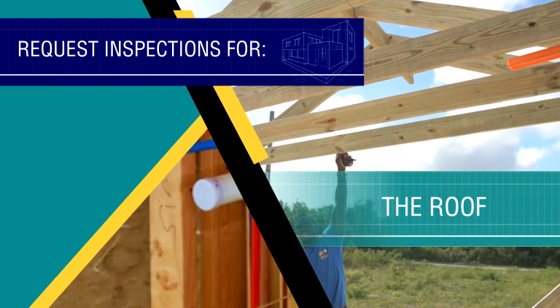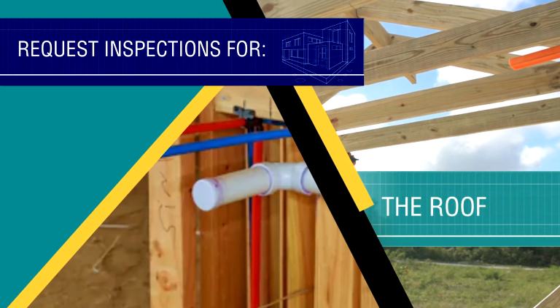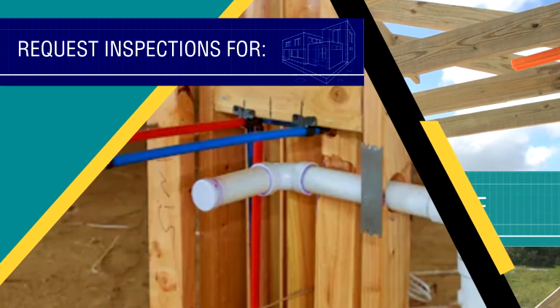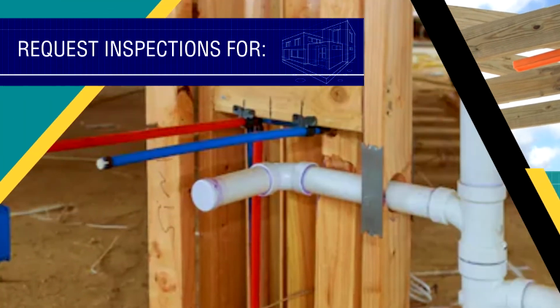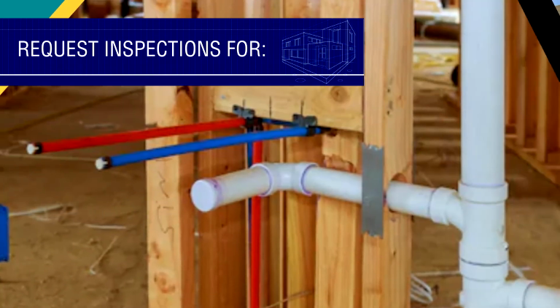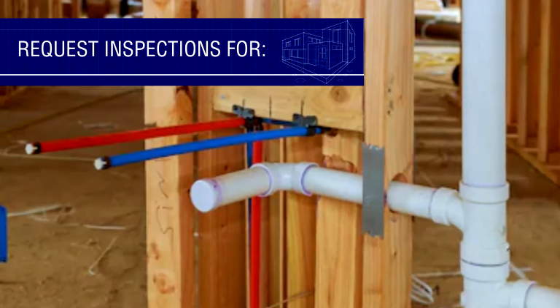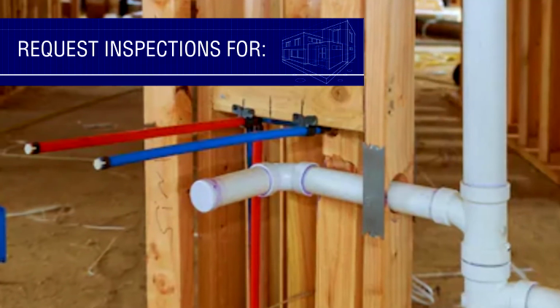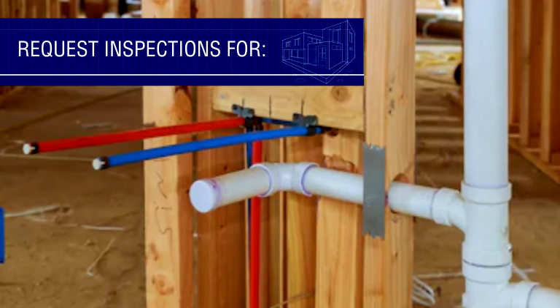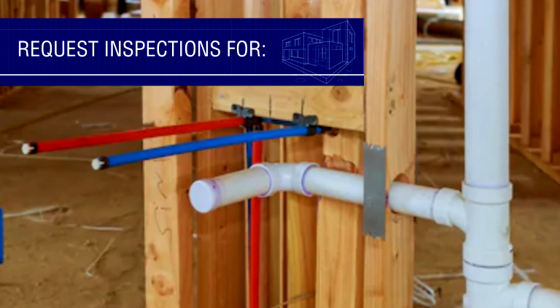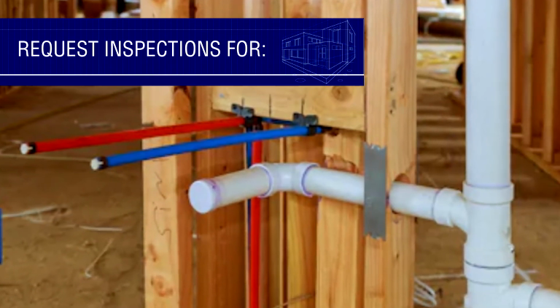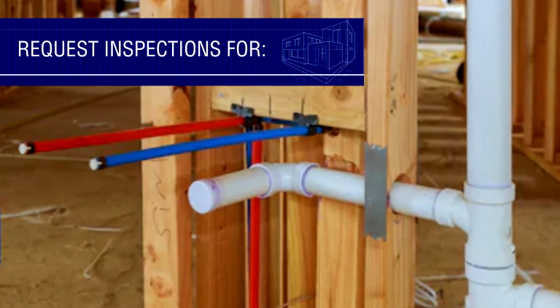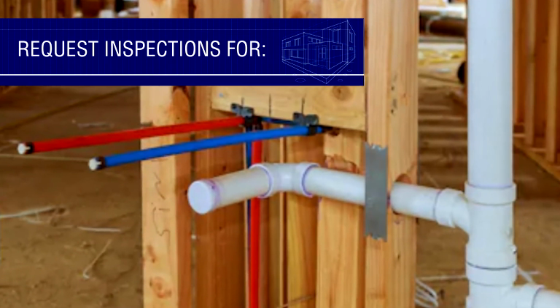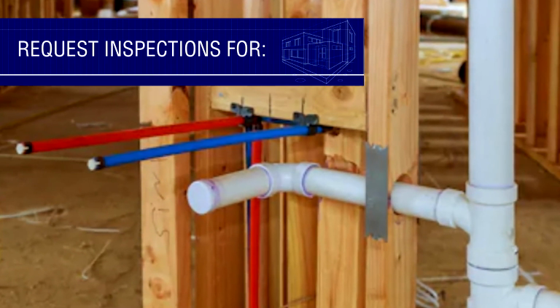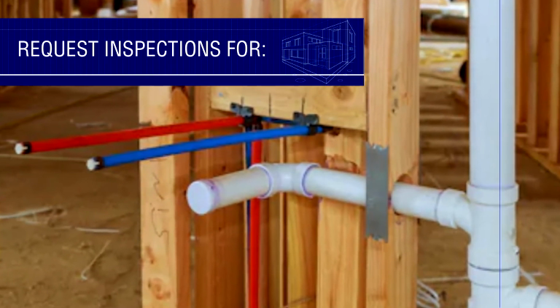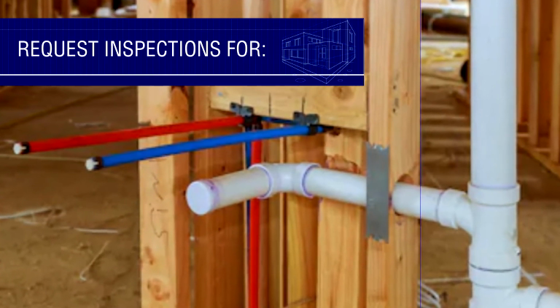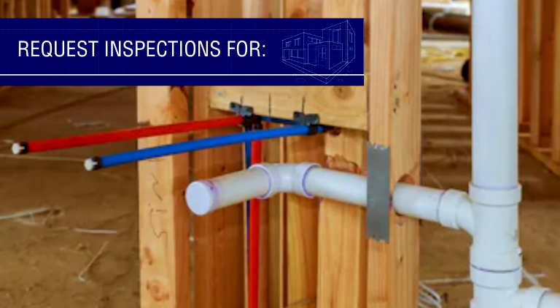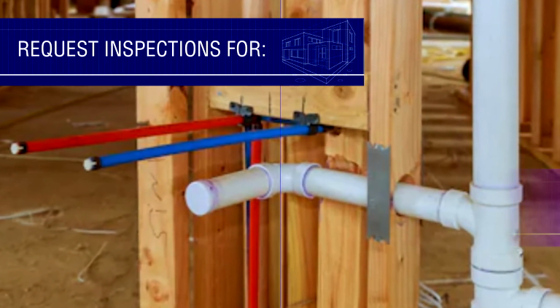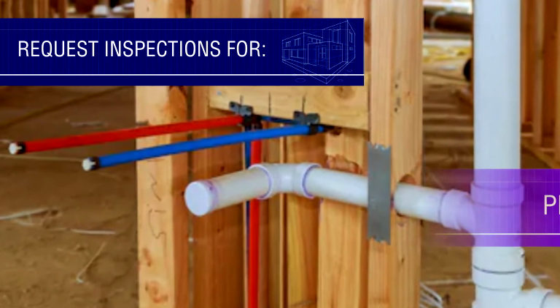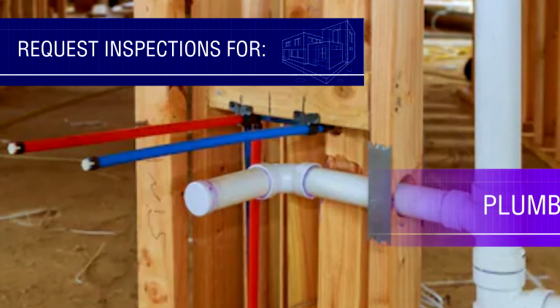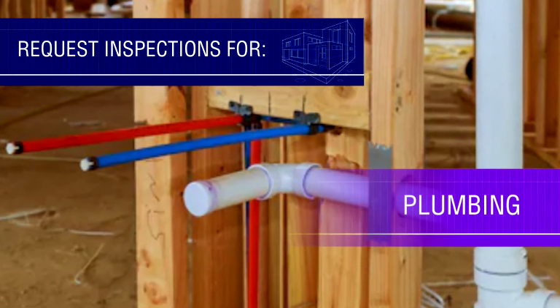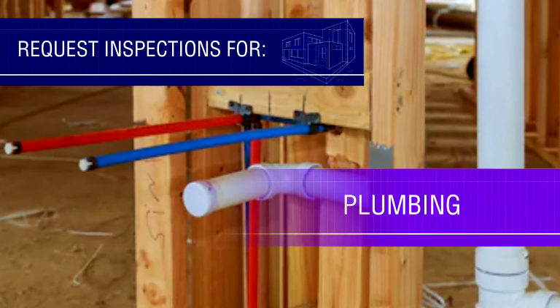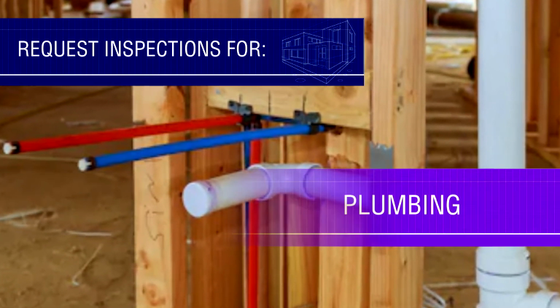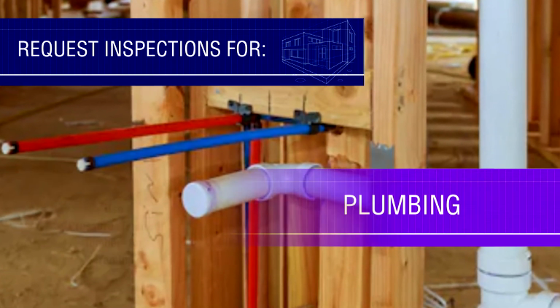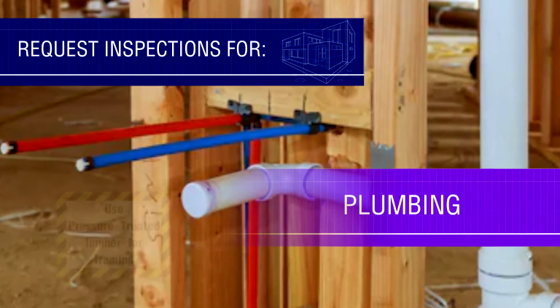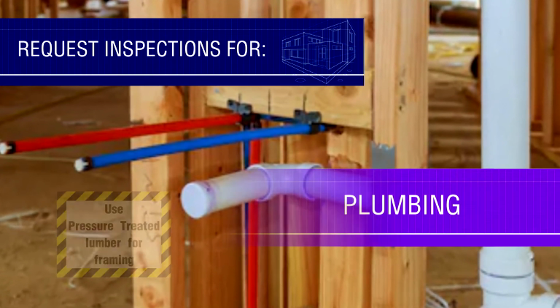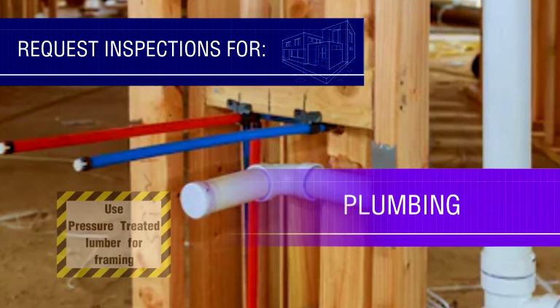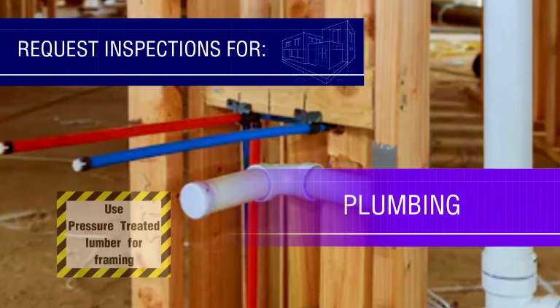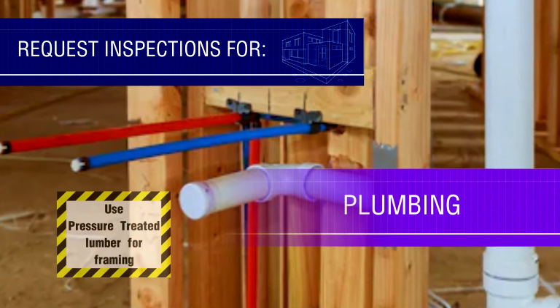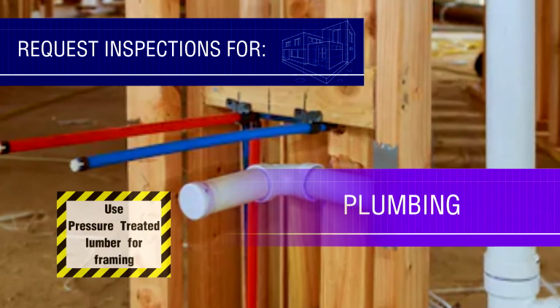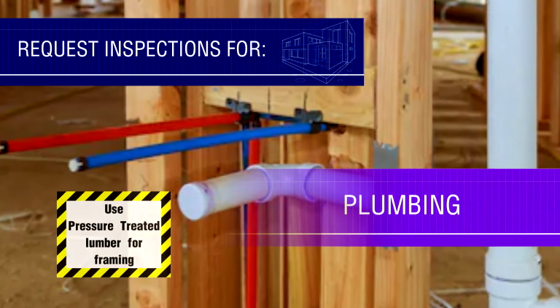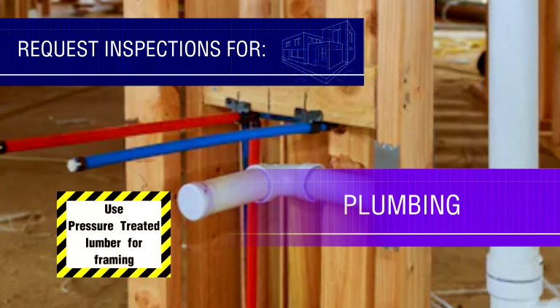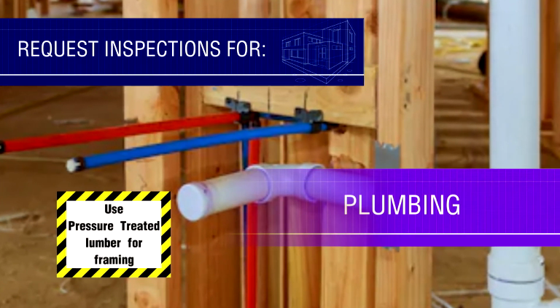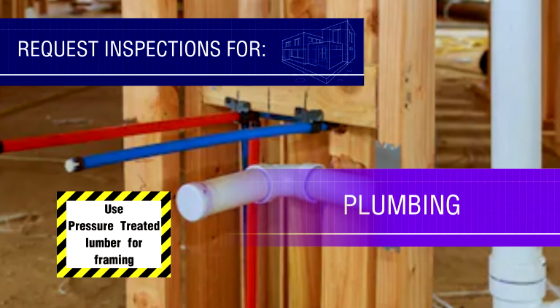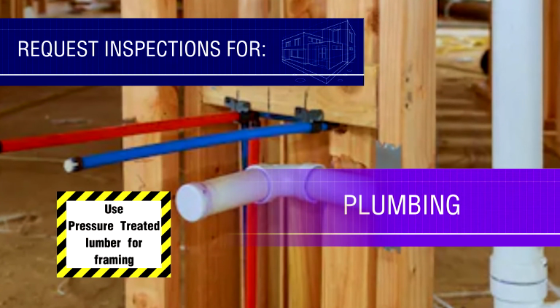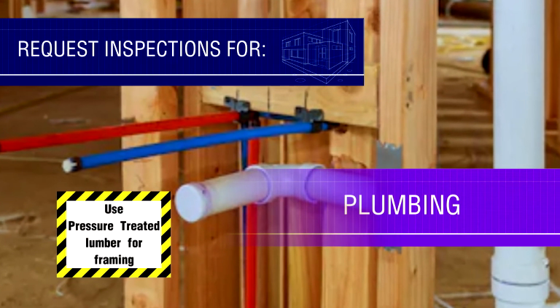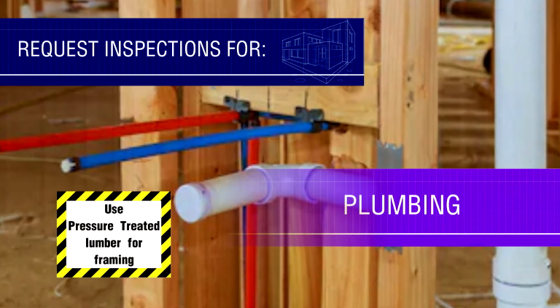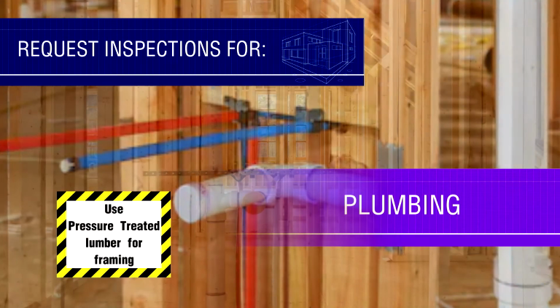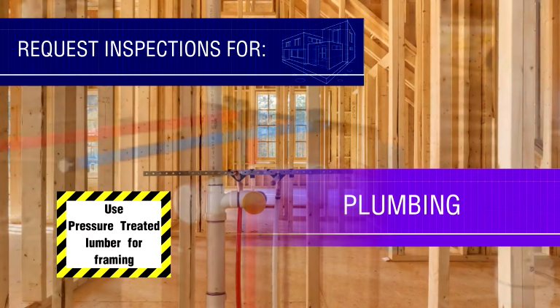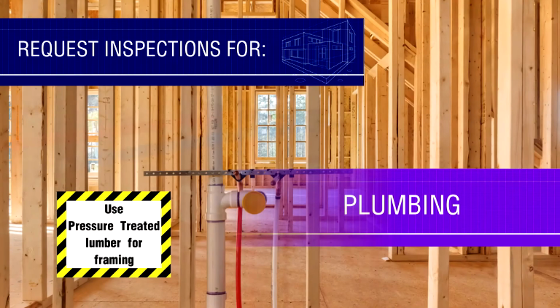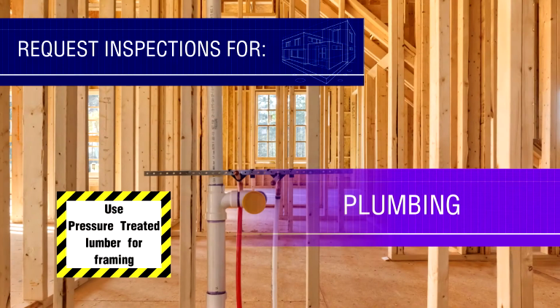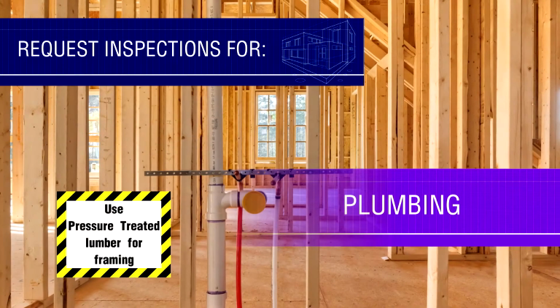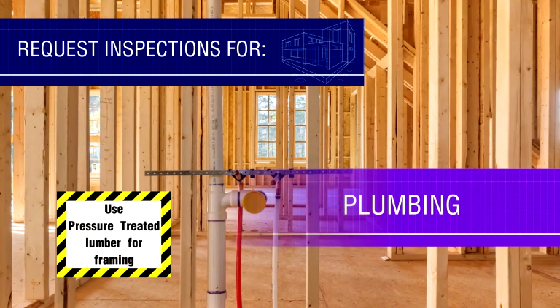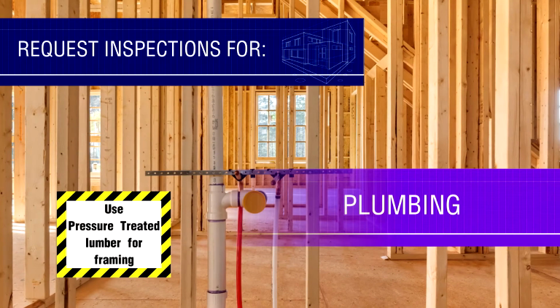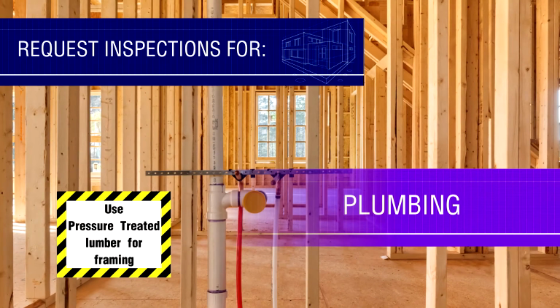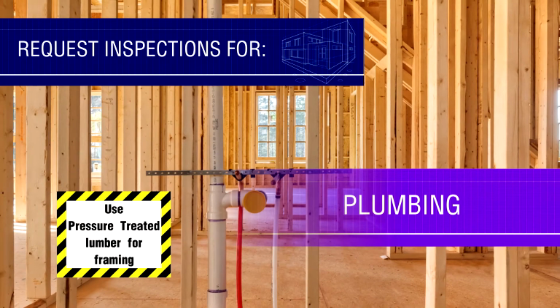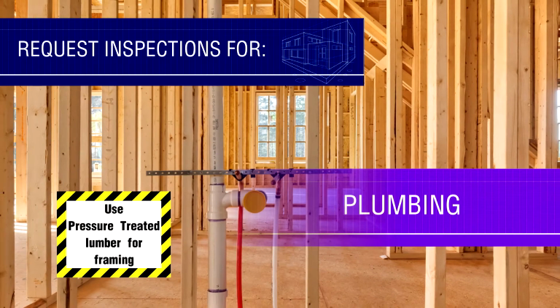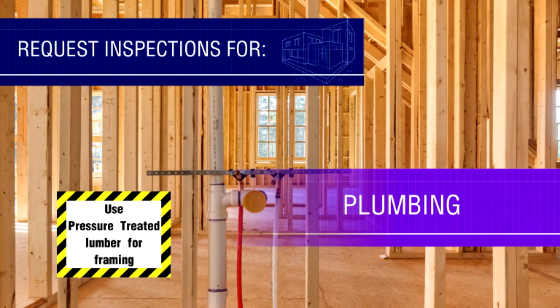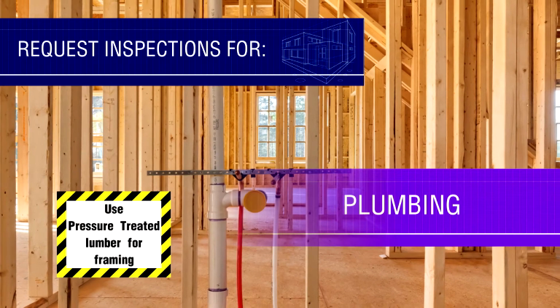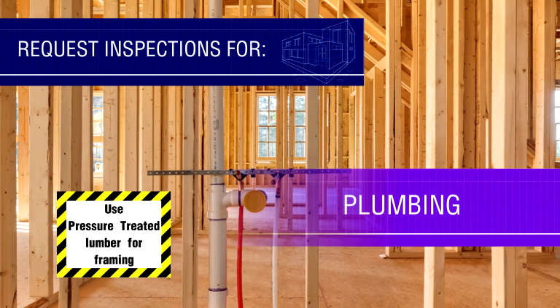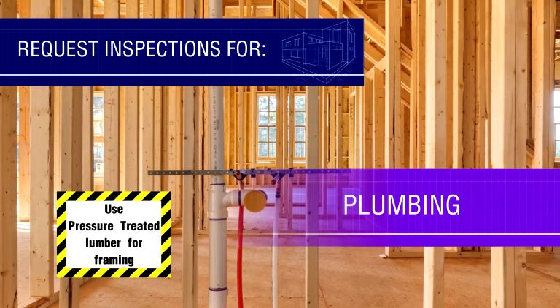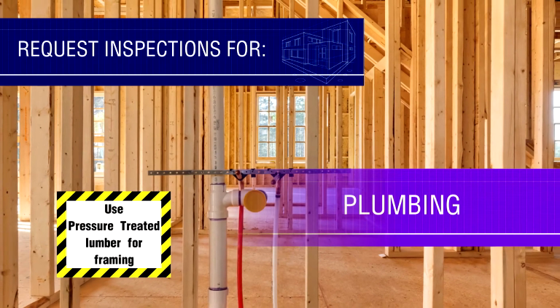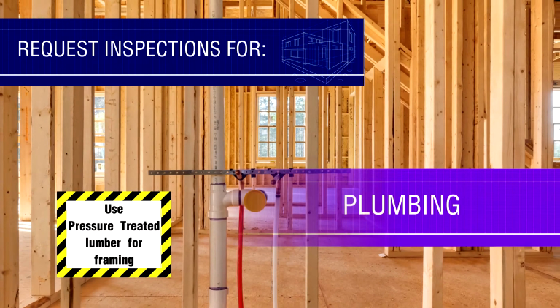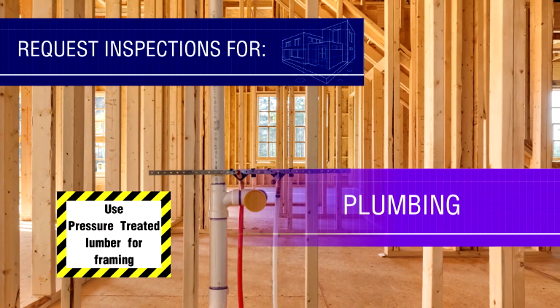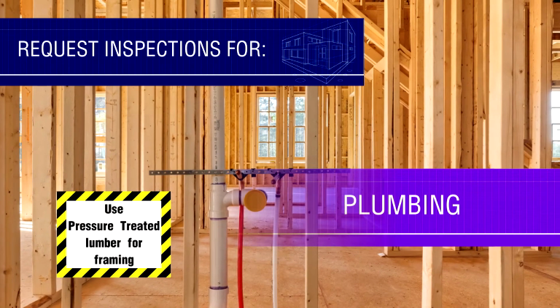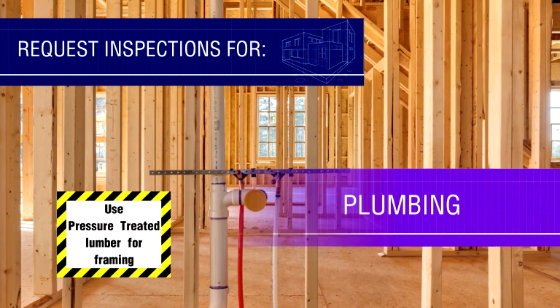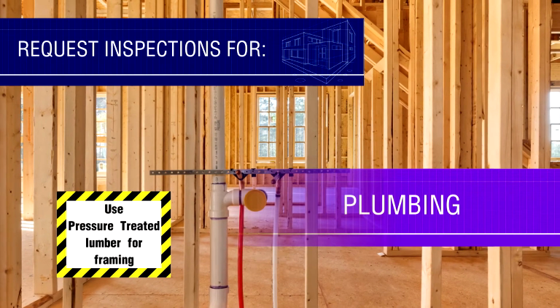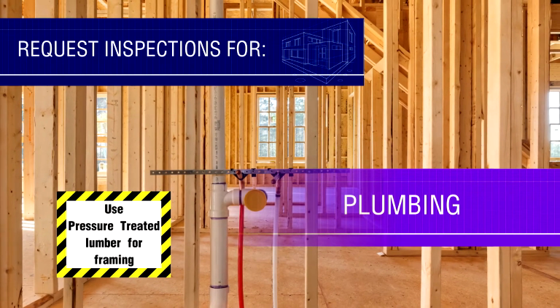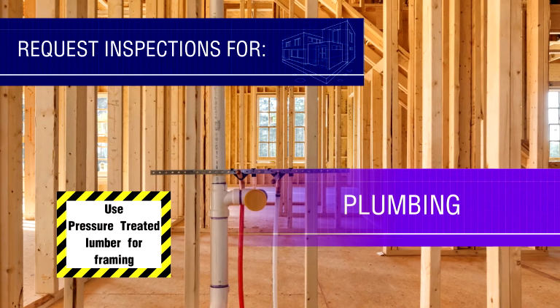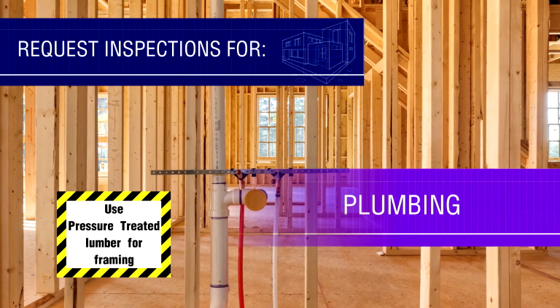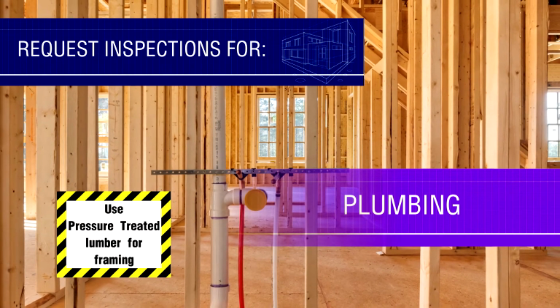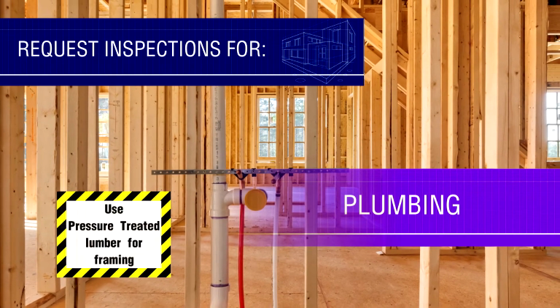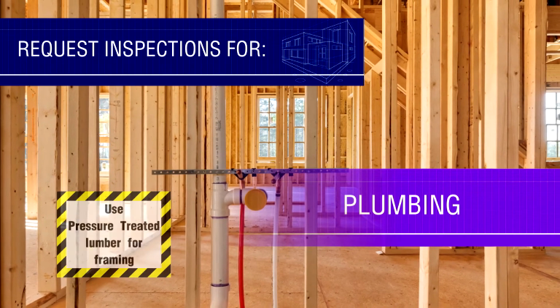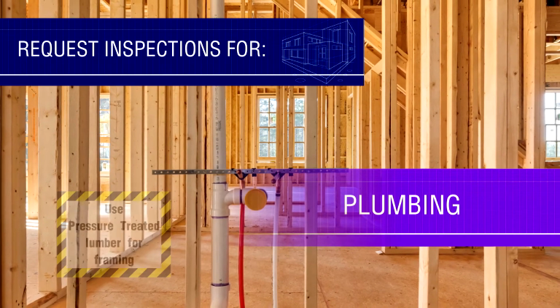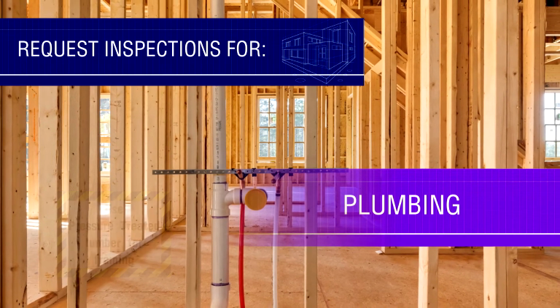Request a plumbing inspection at the rough-in stage so that work does not need to be dismantled and redone properly.